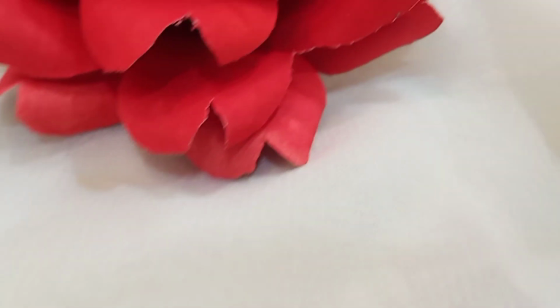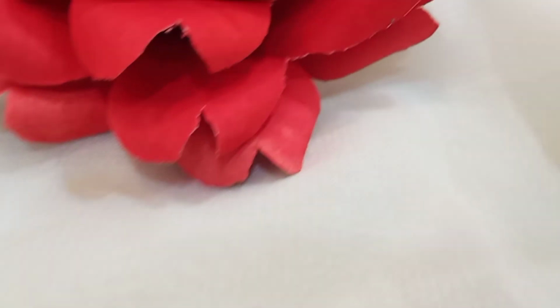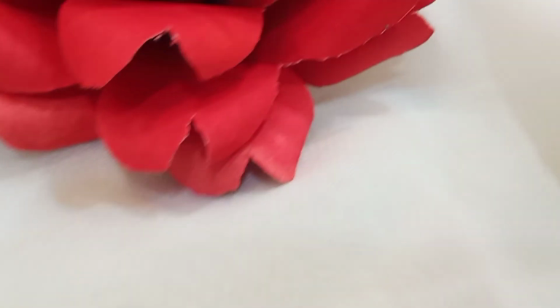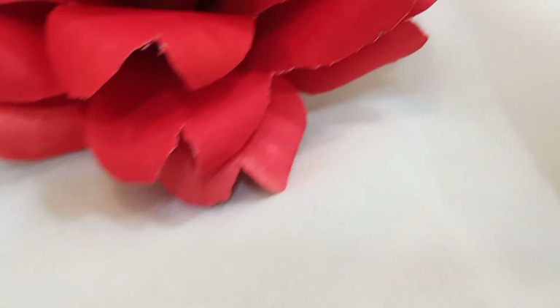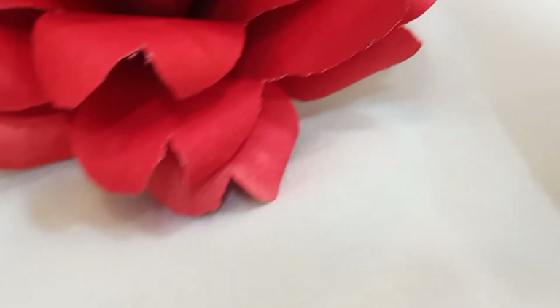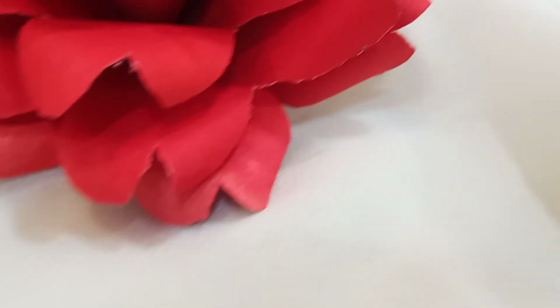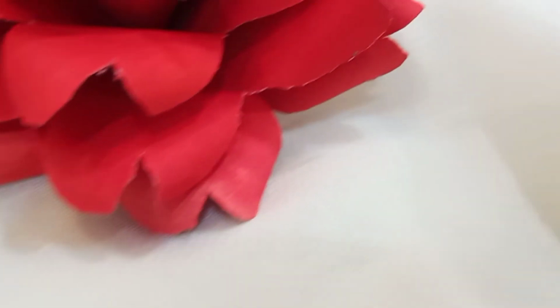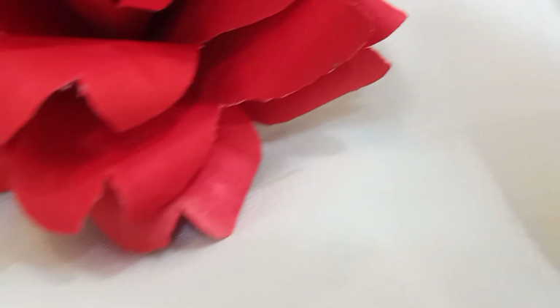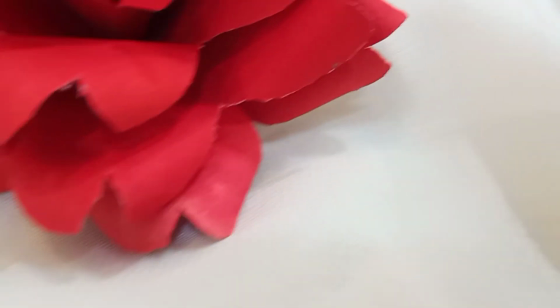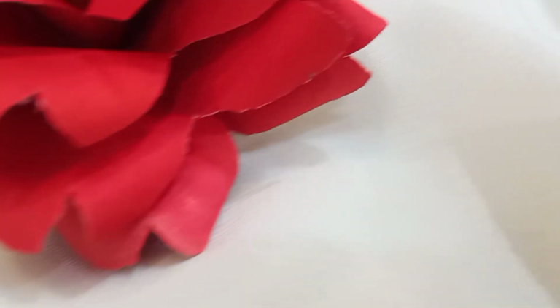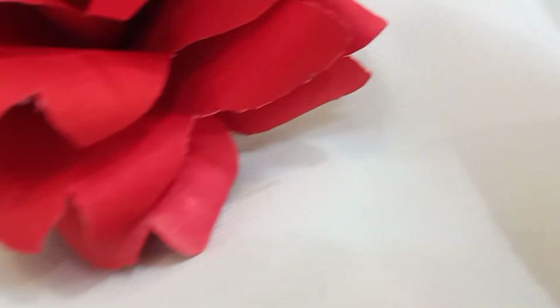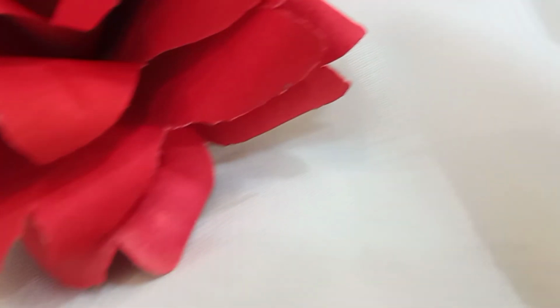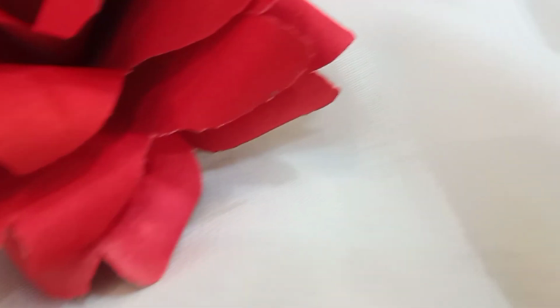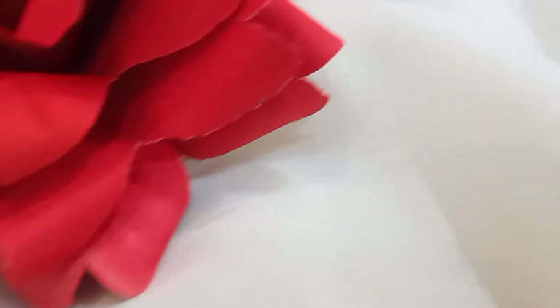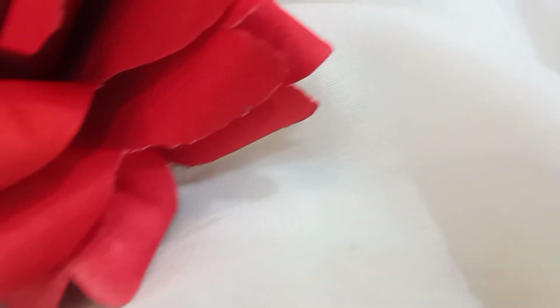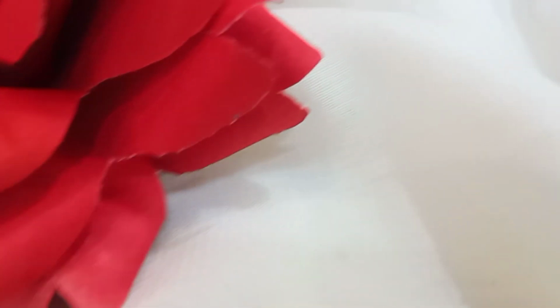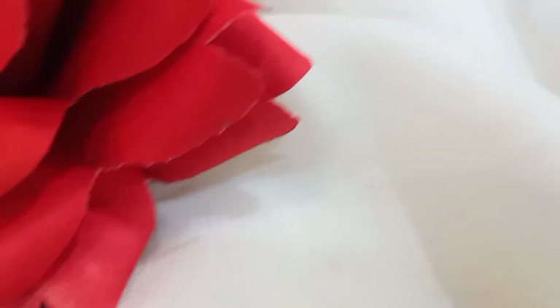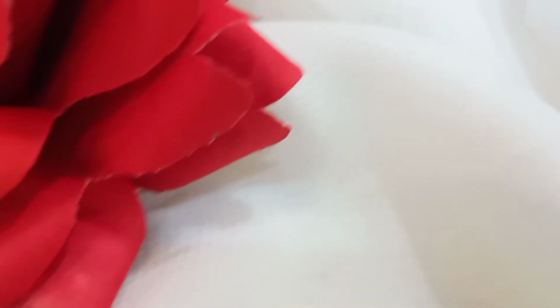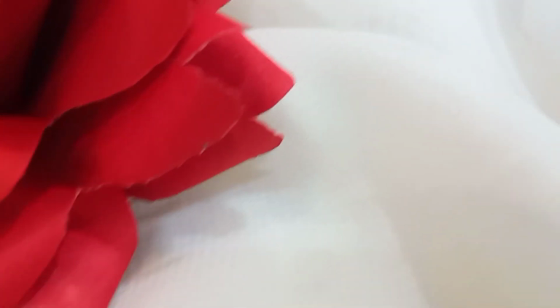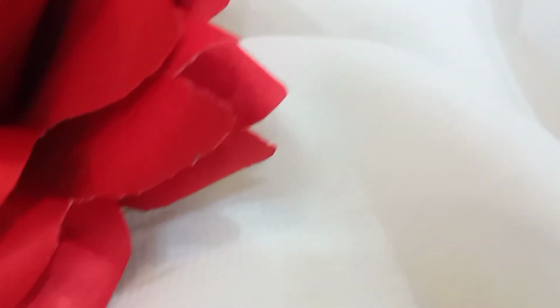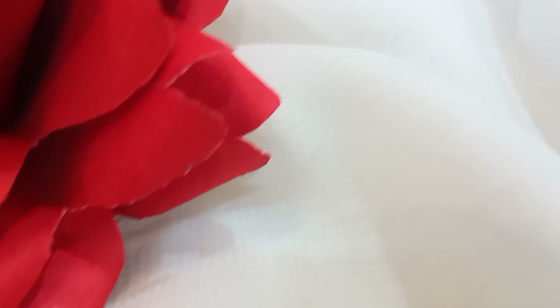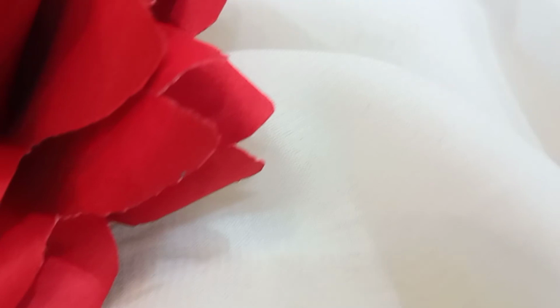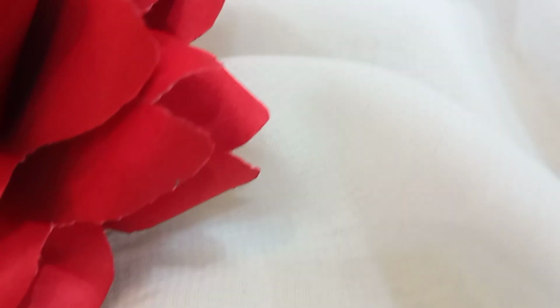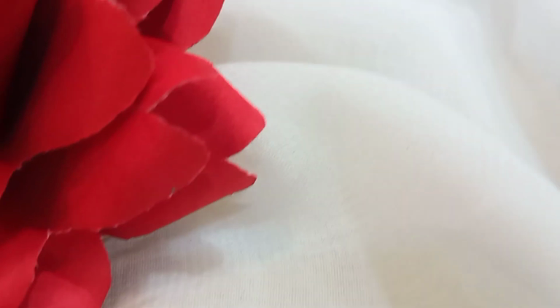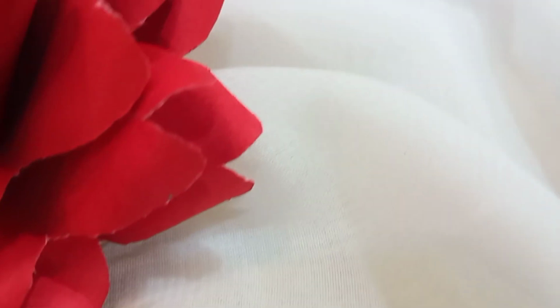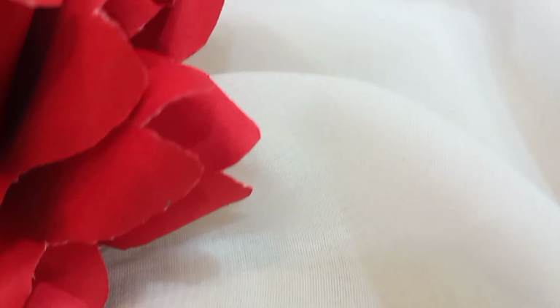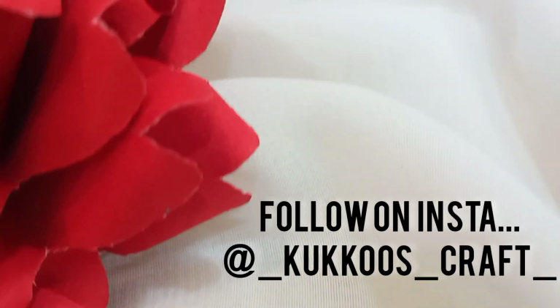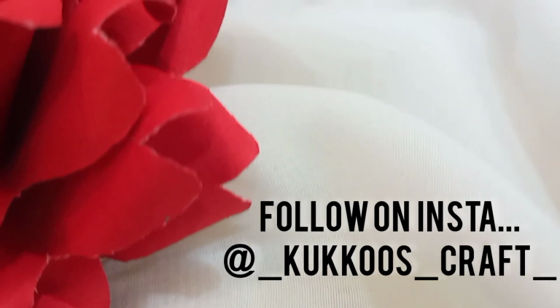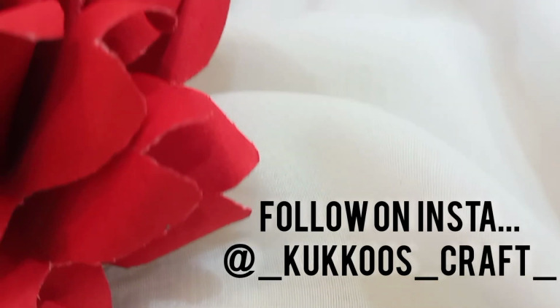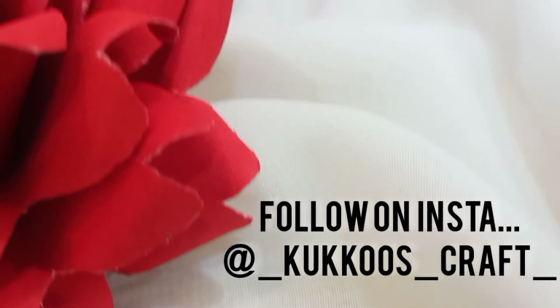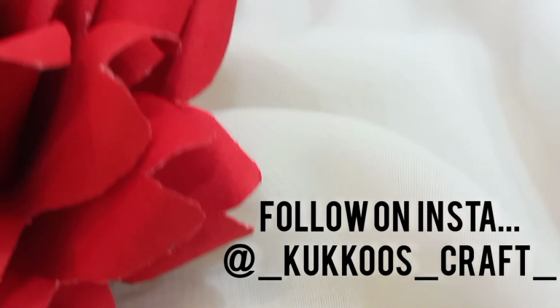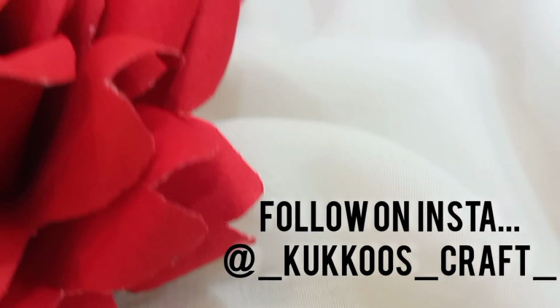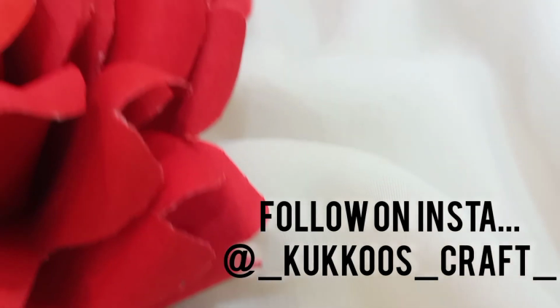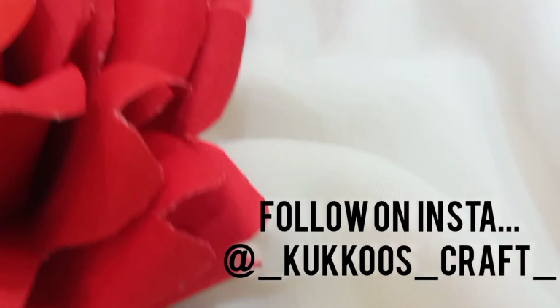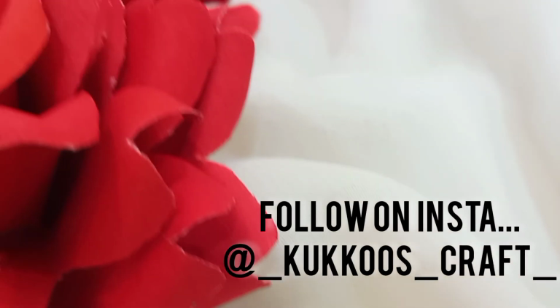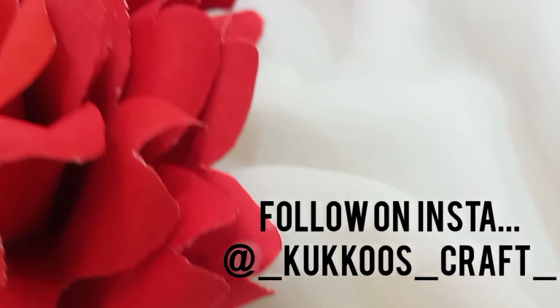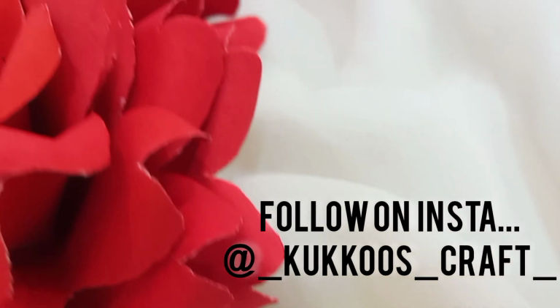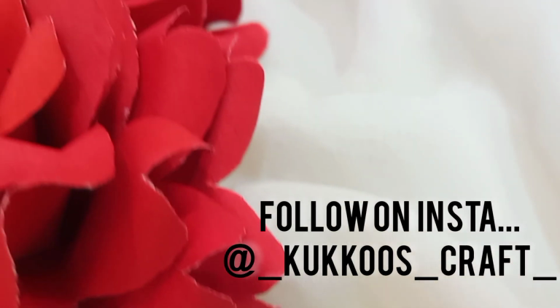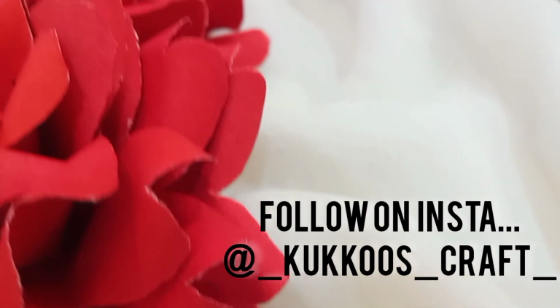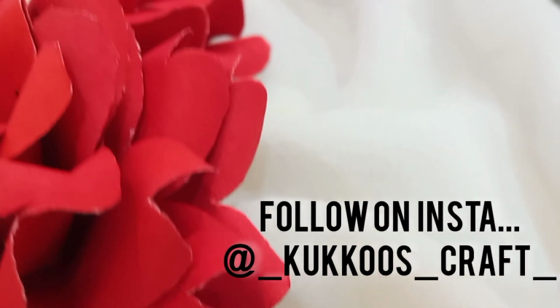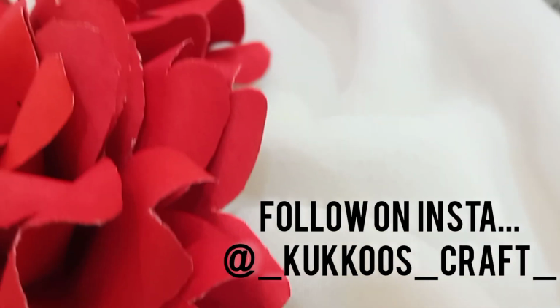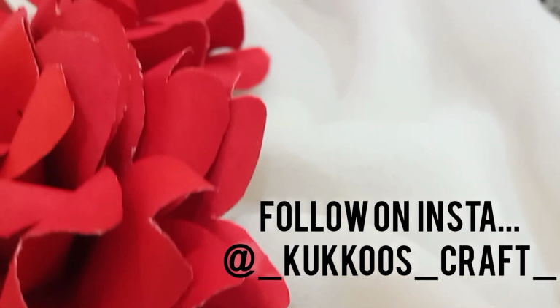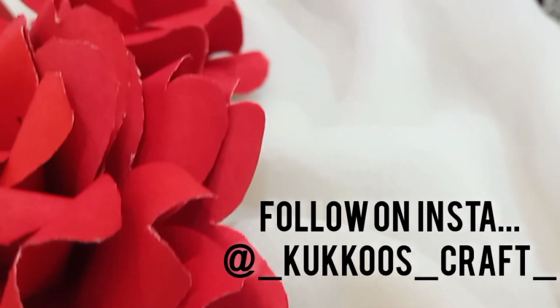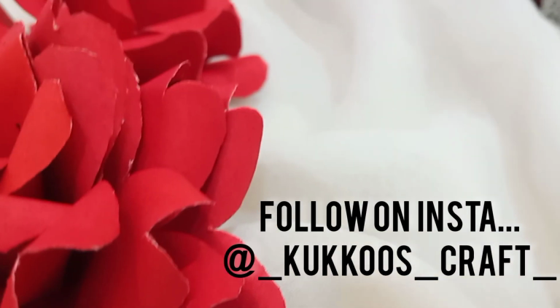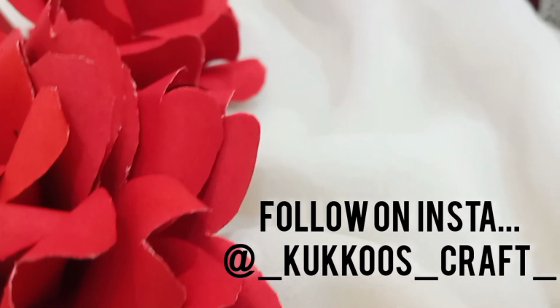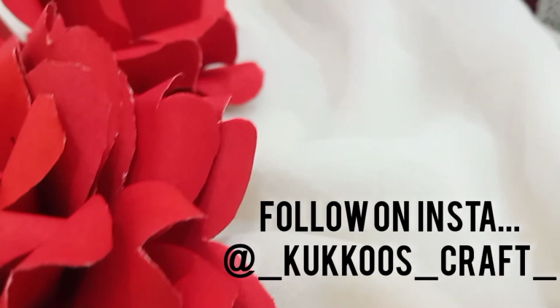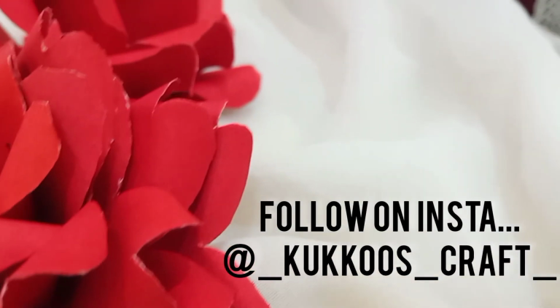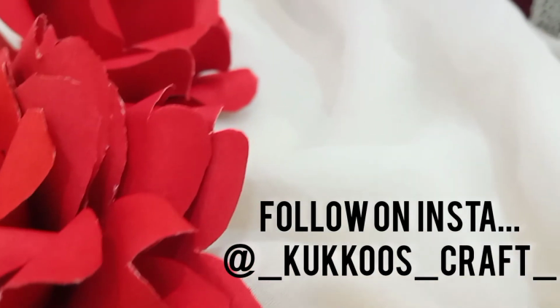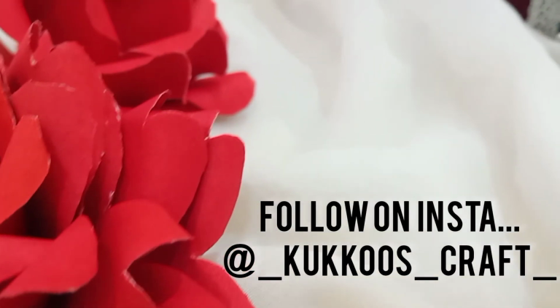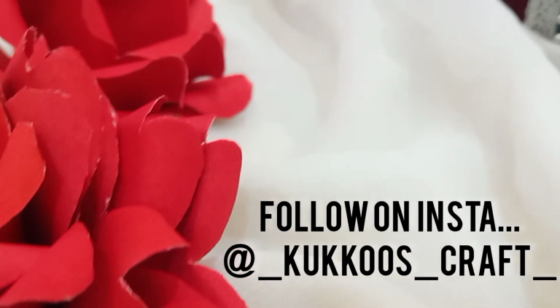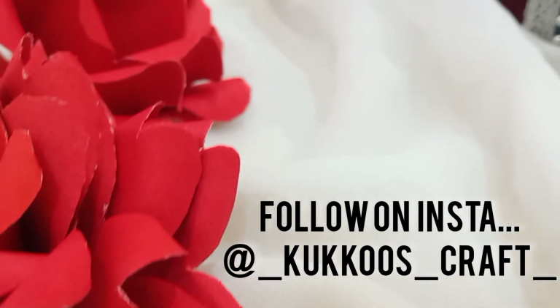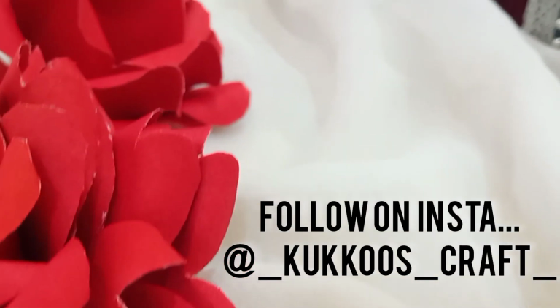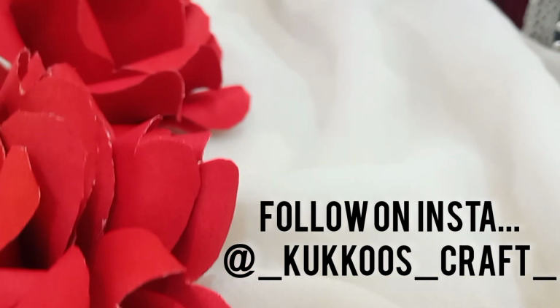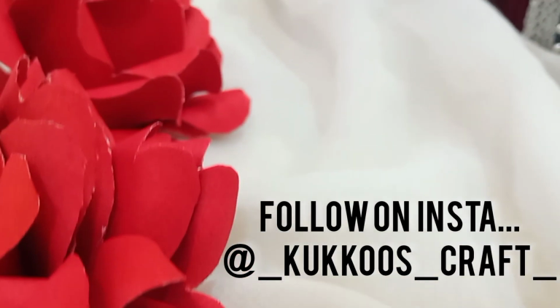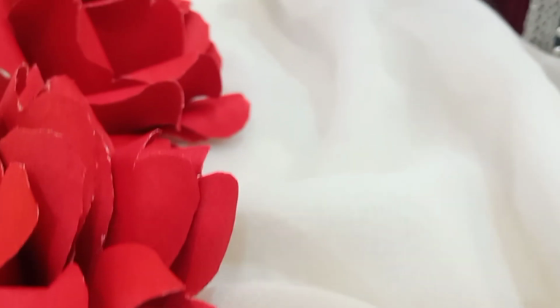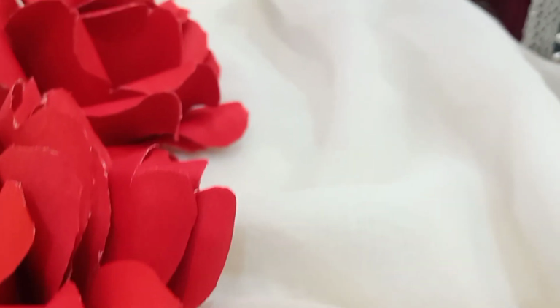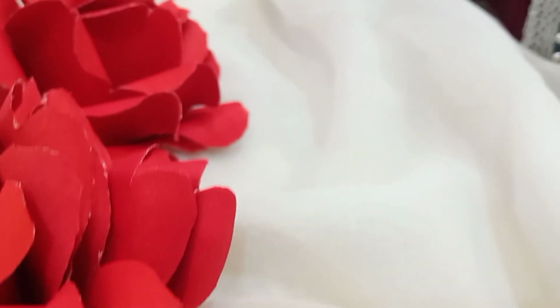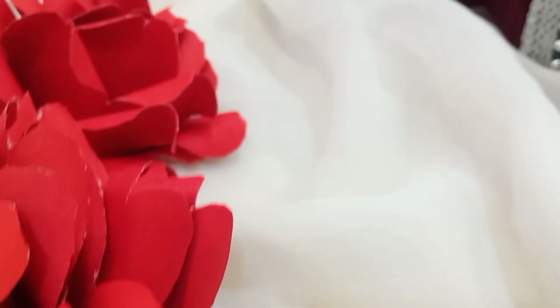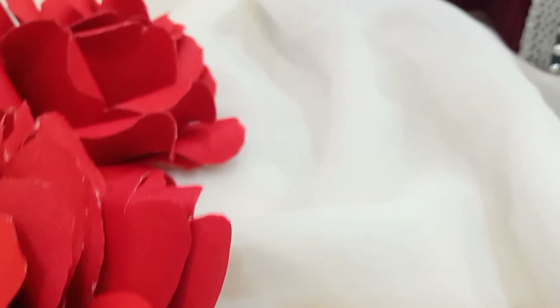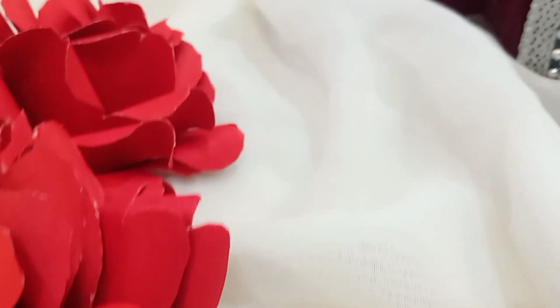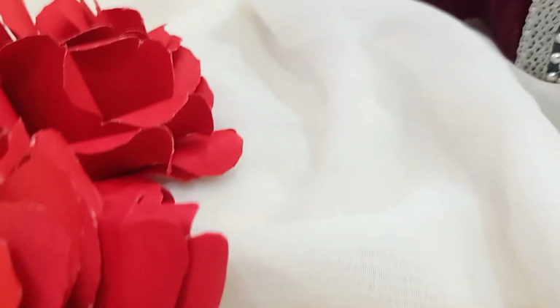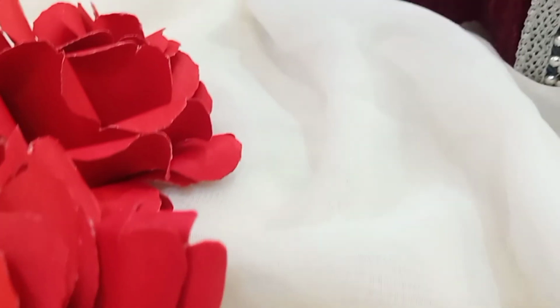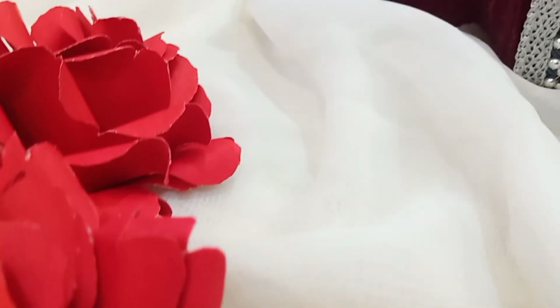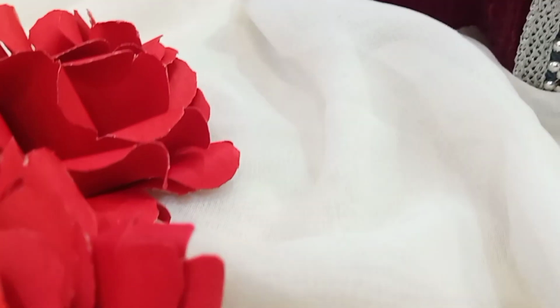Now let's take a look at the bottle. Please like, subscribe, share and comment. See you next time.